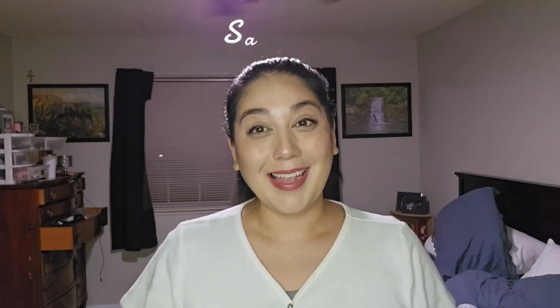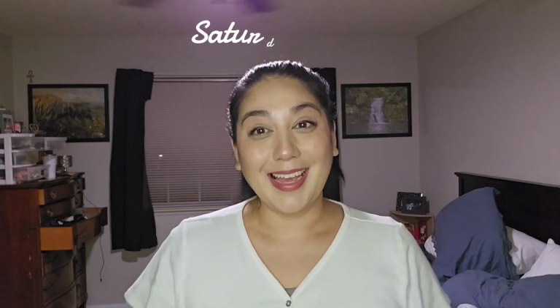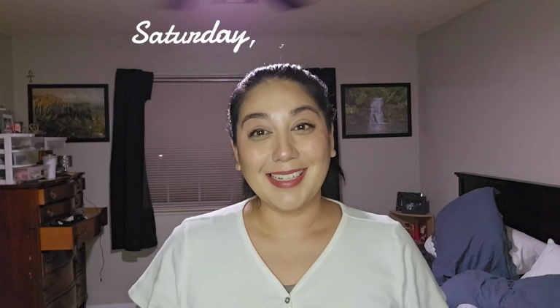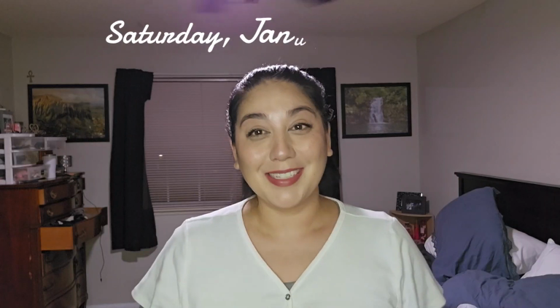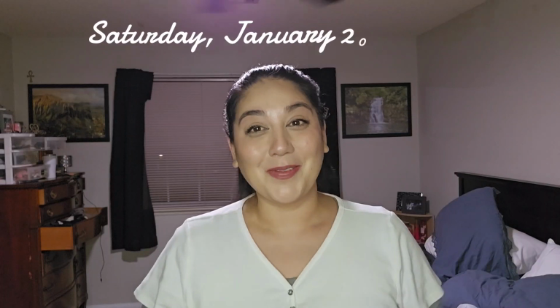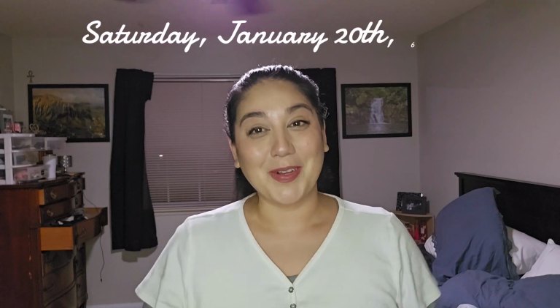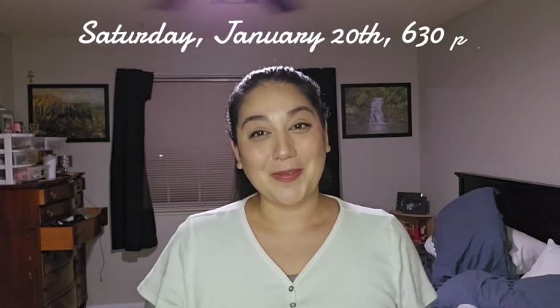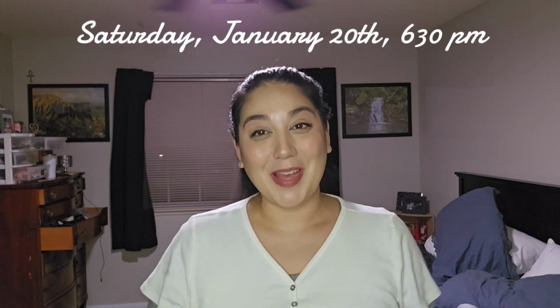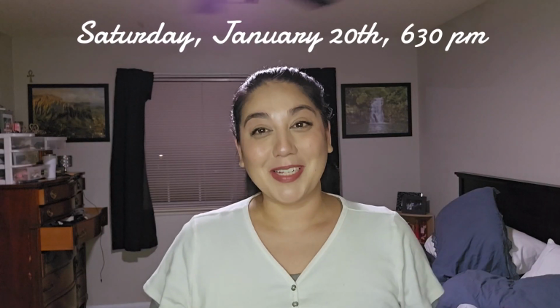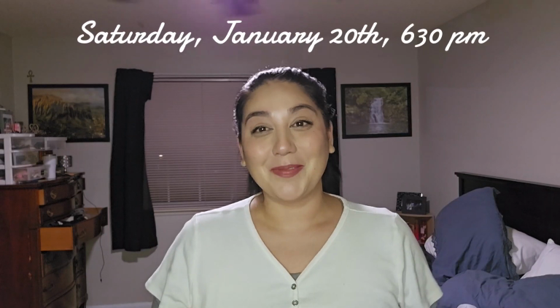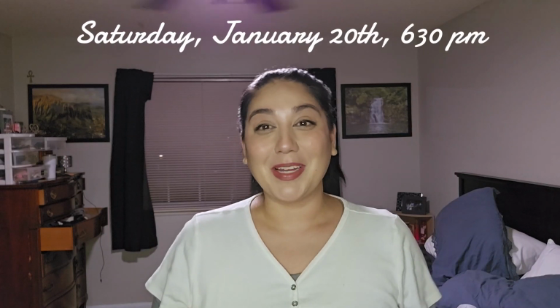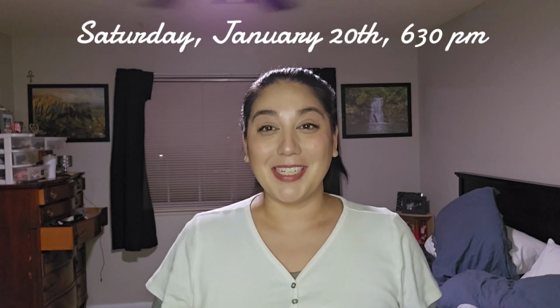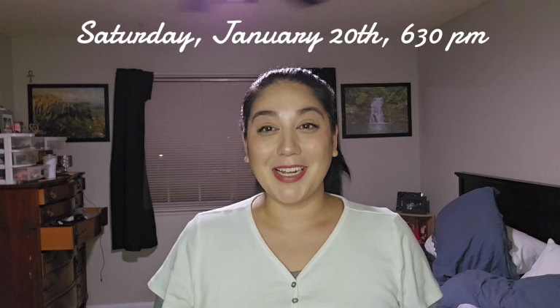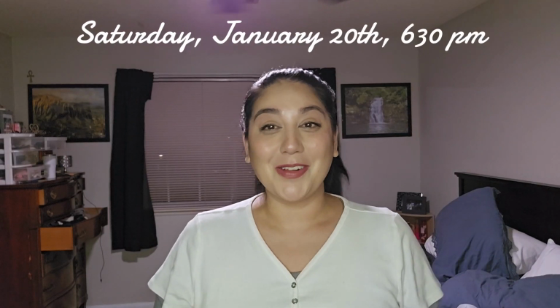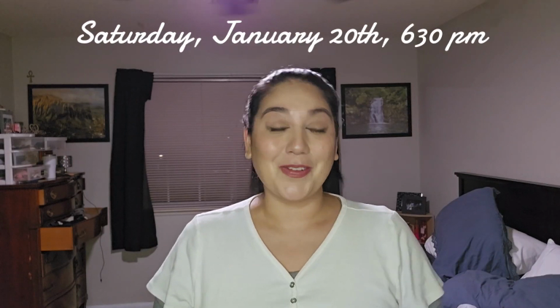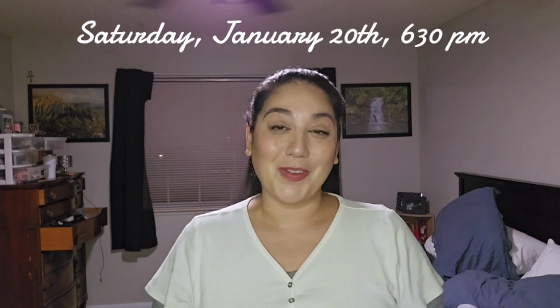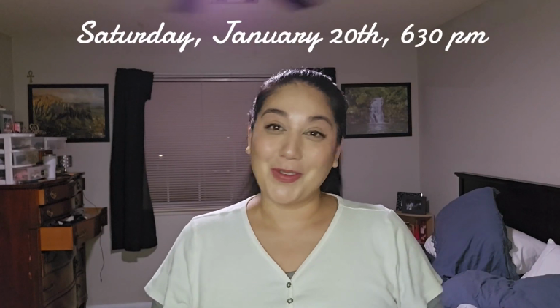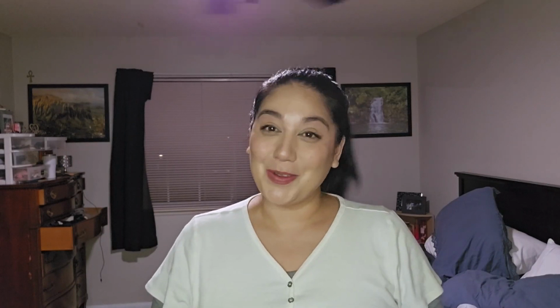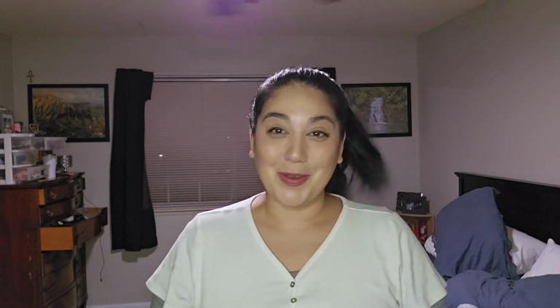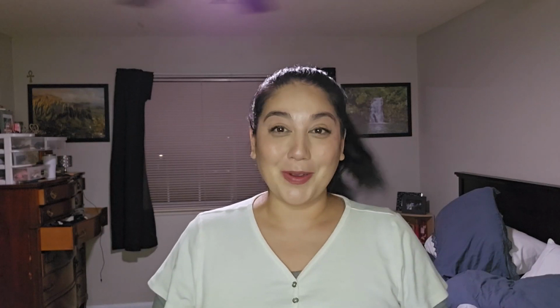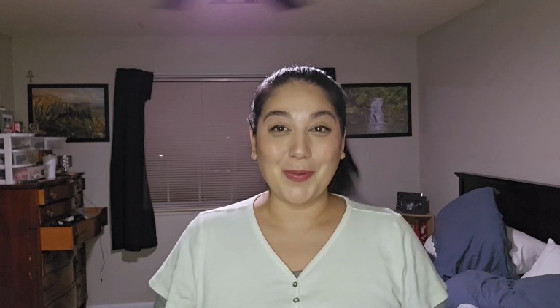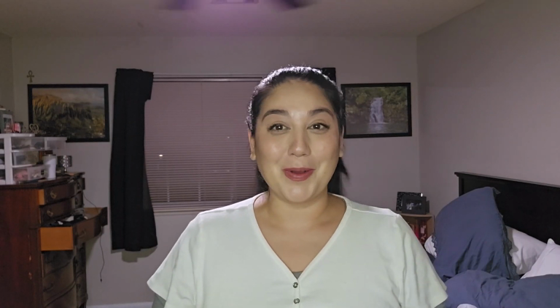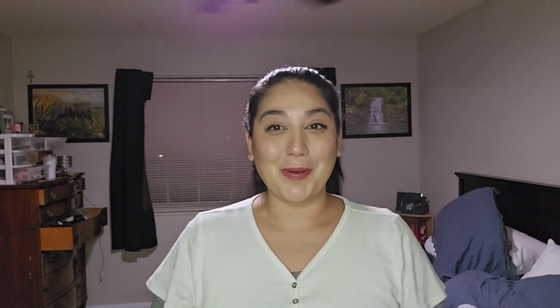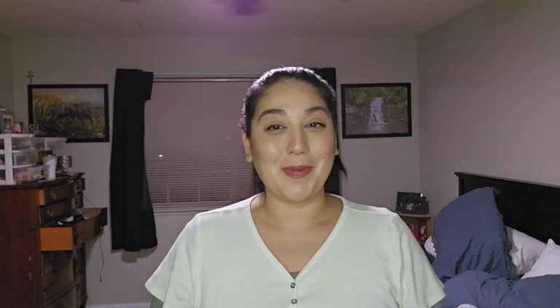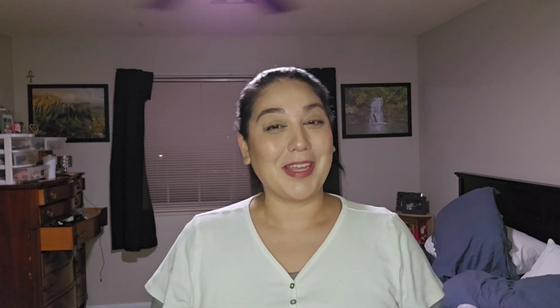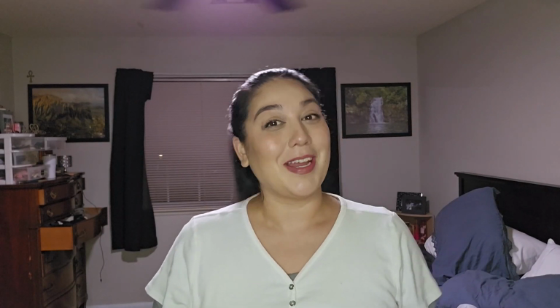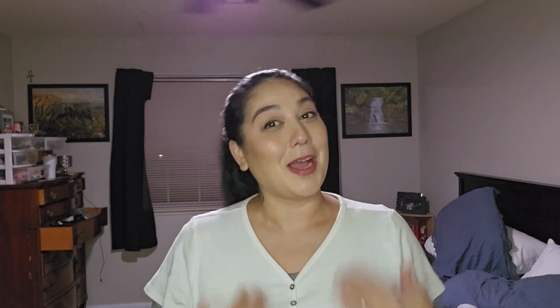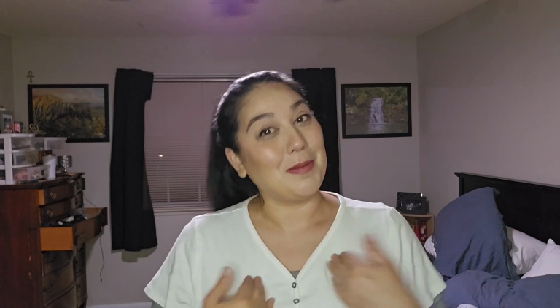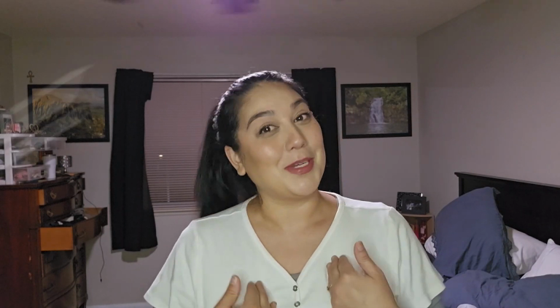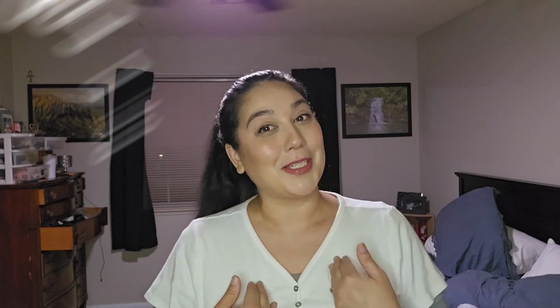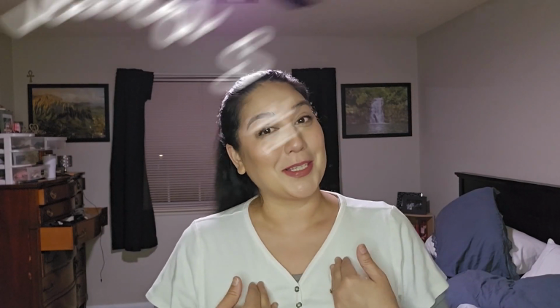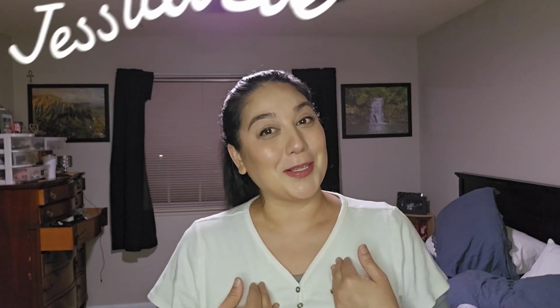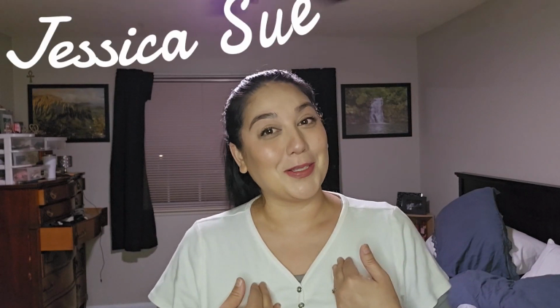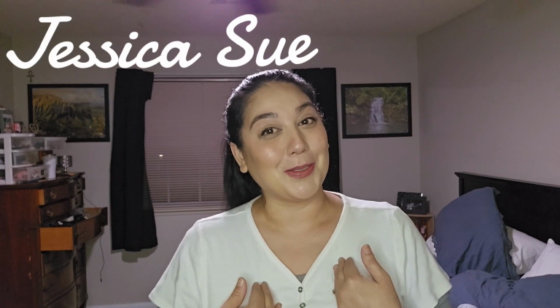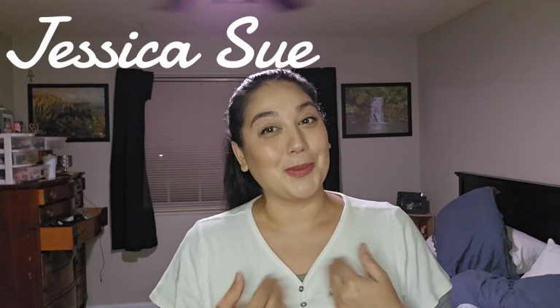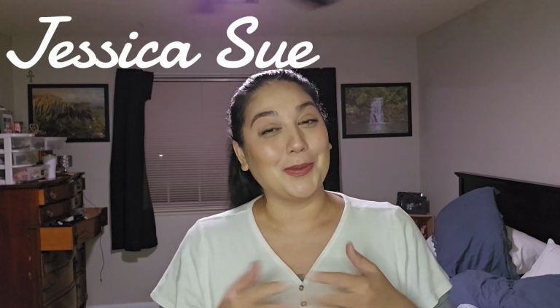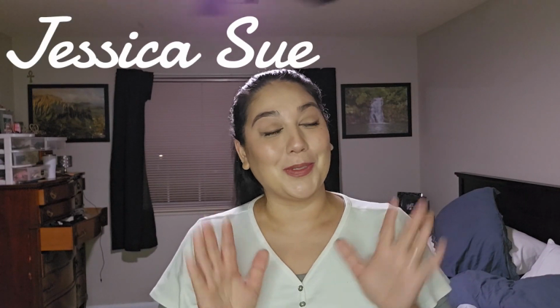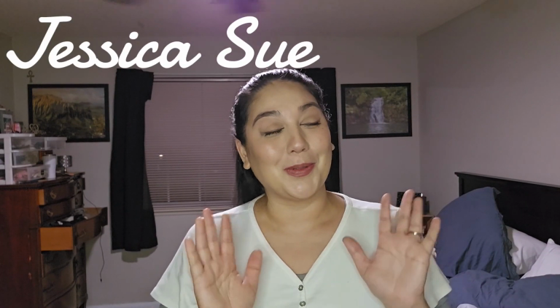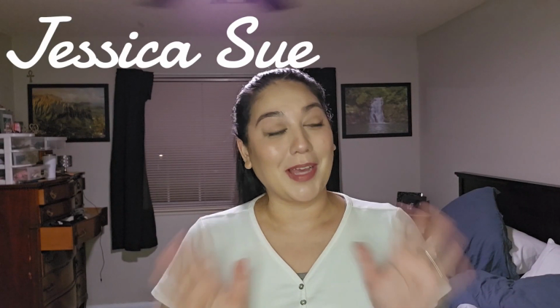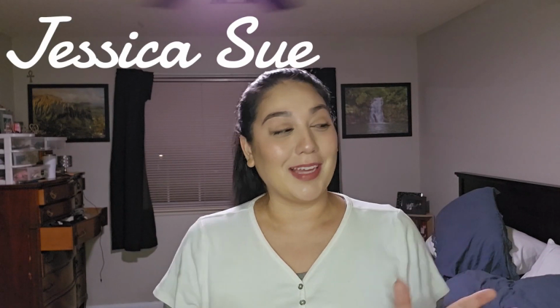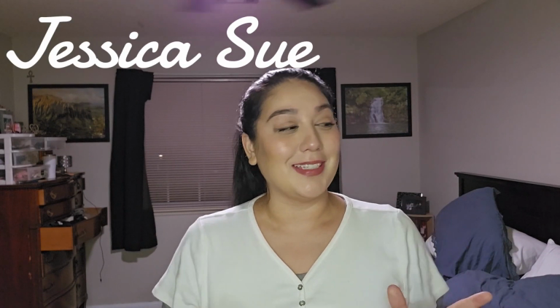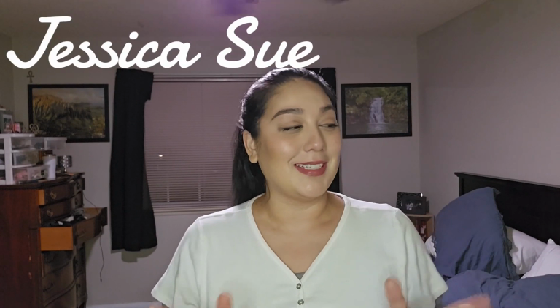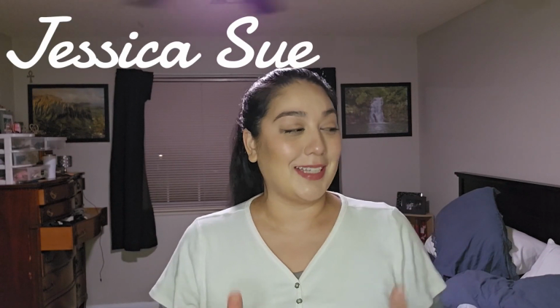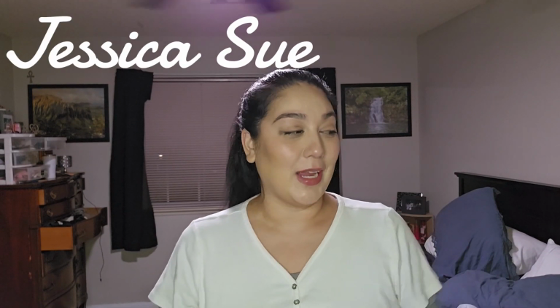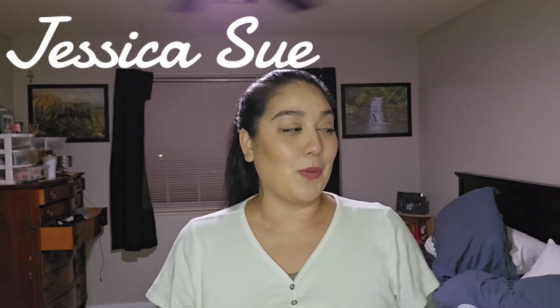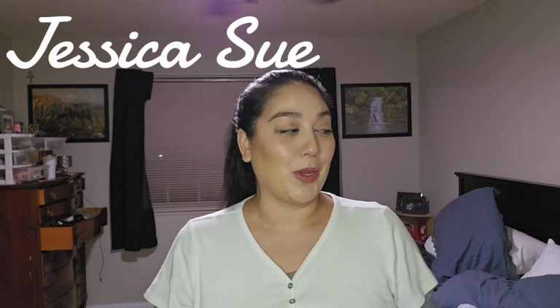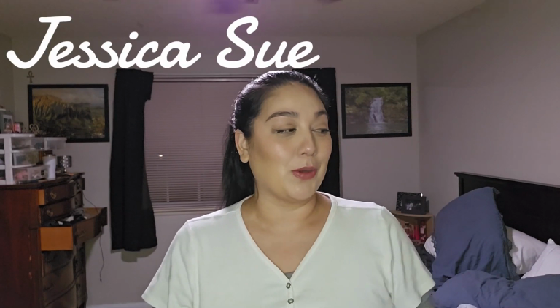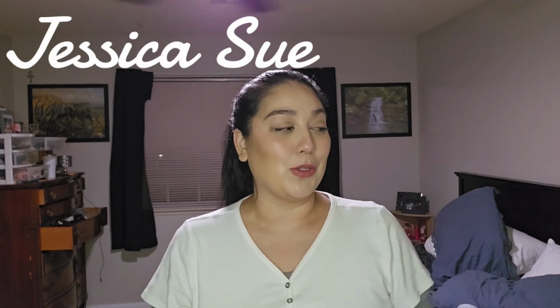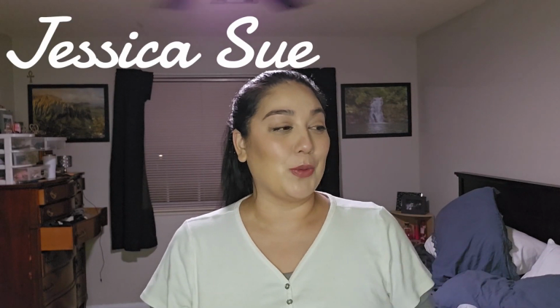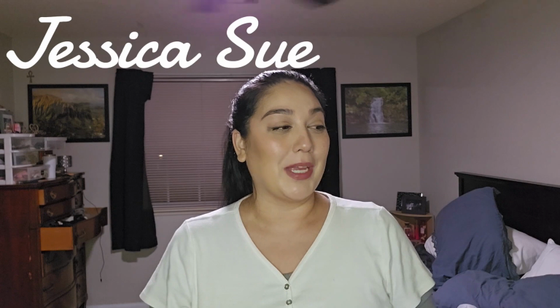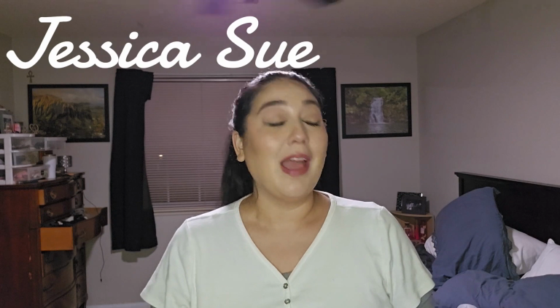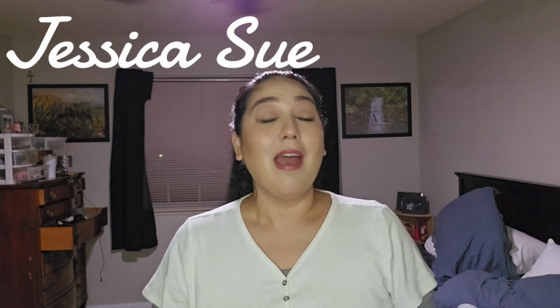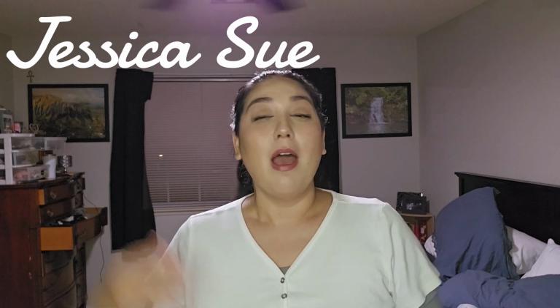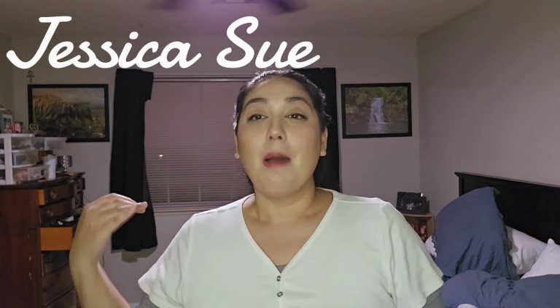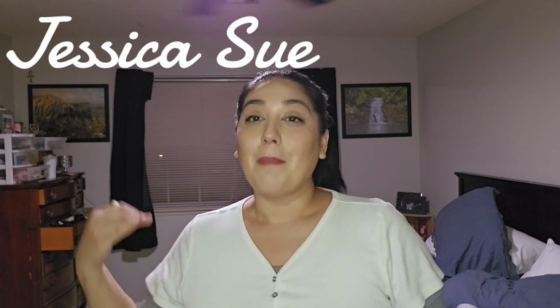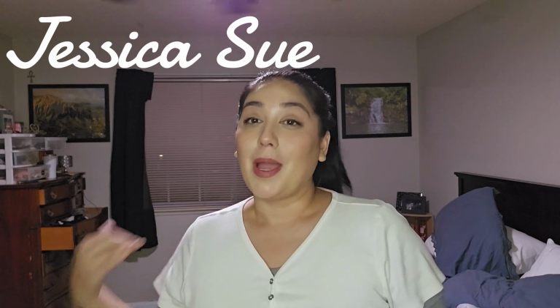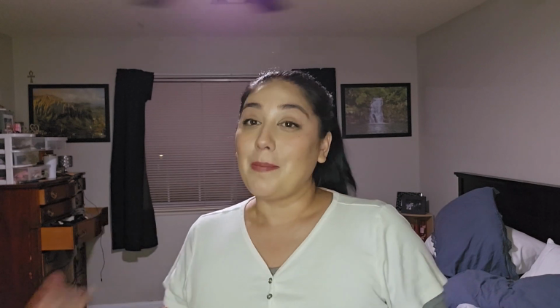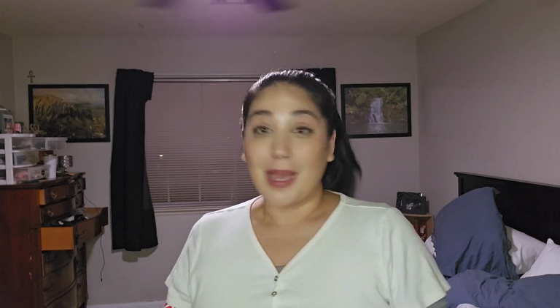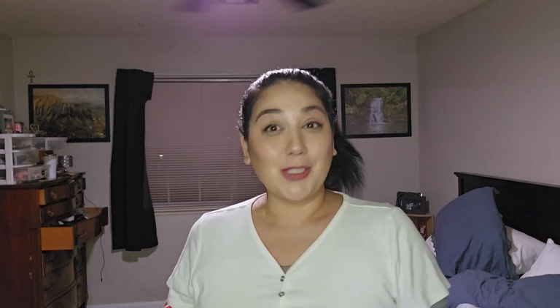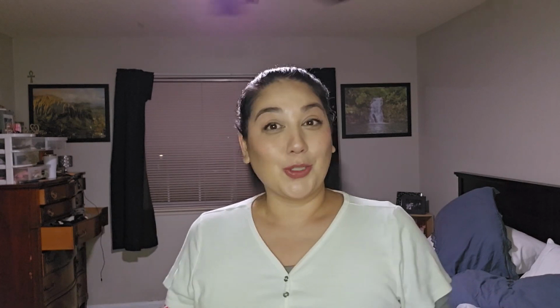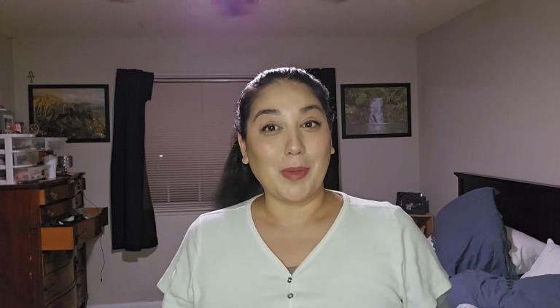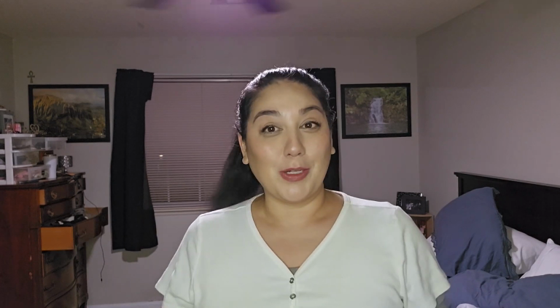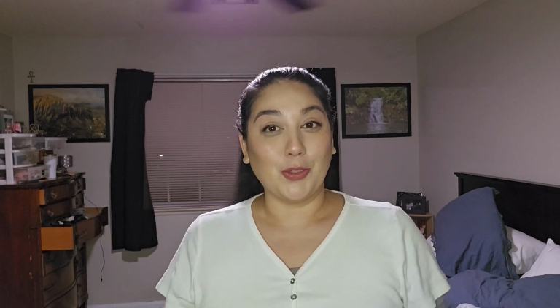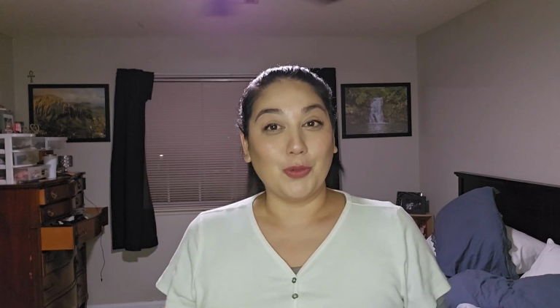Hi guys and welcome back to my channel. If you're new here, welcome in. I'm Jessica Sue. So guys, today we are doing my master bedroom.